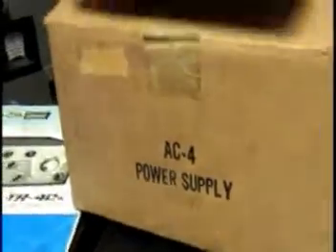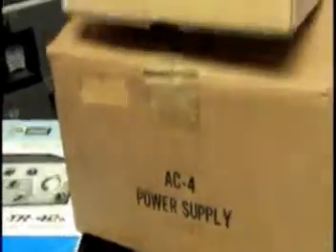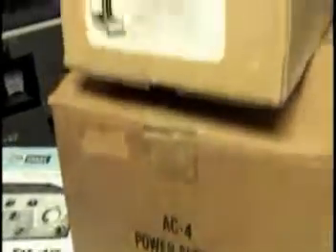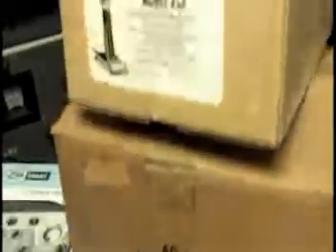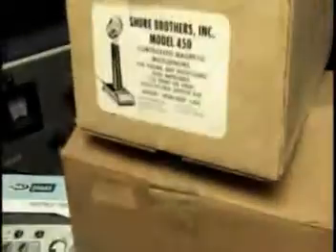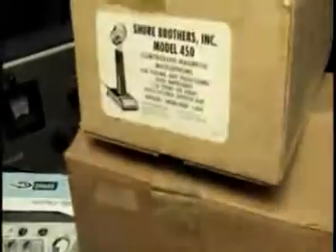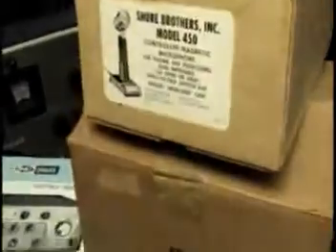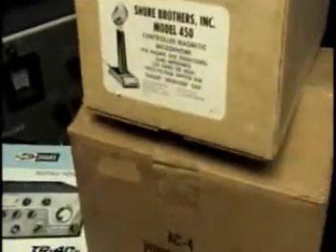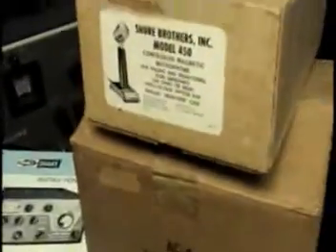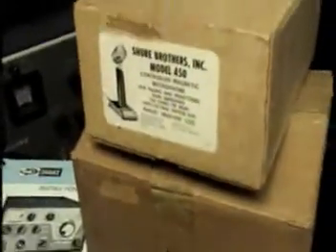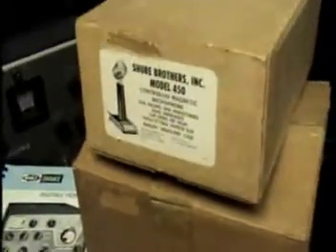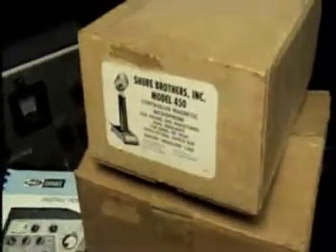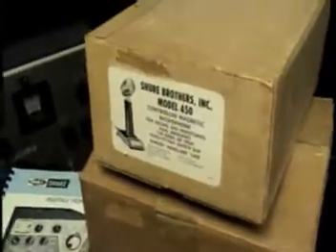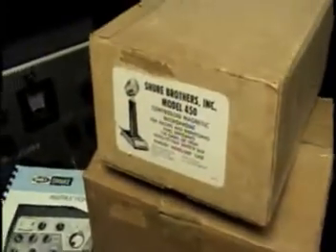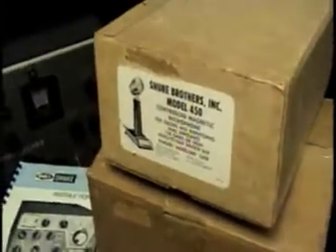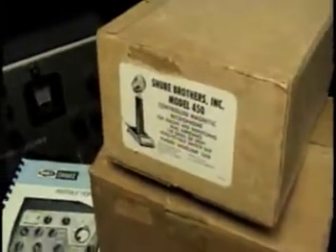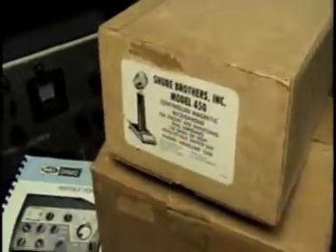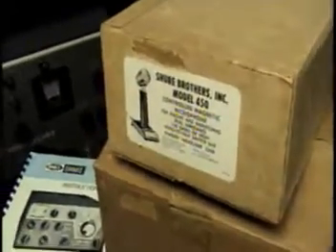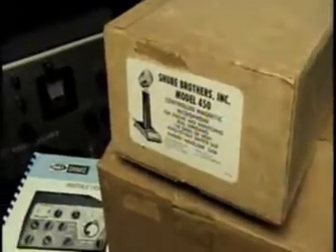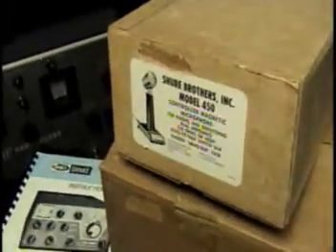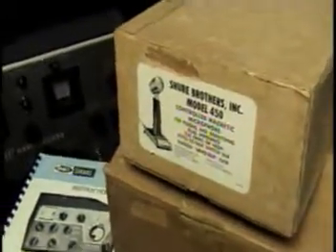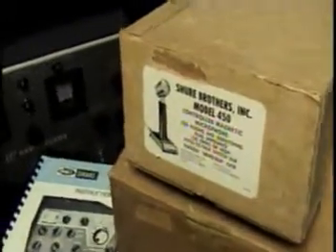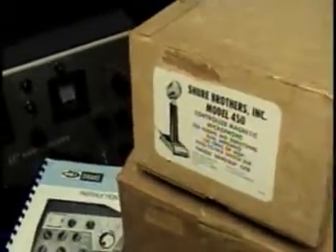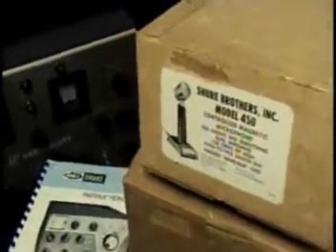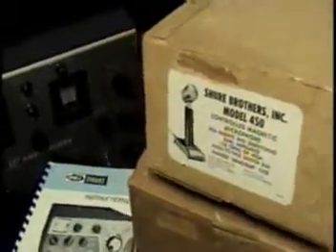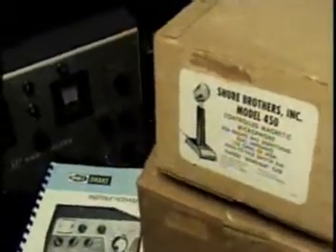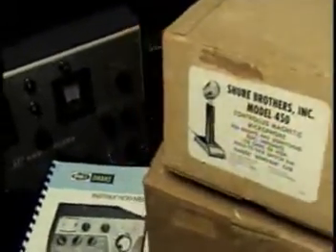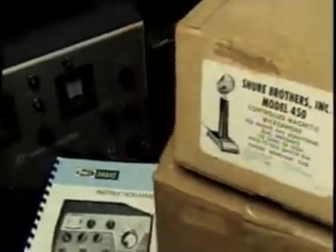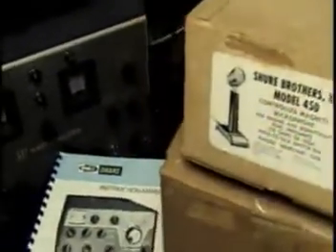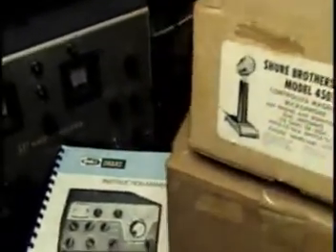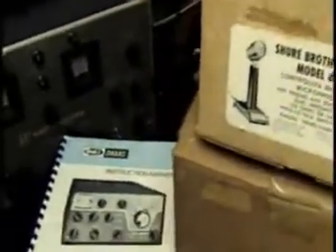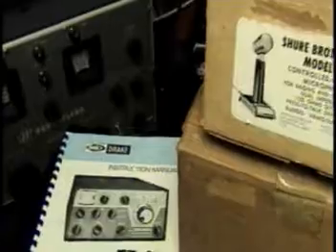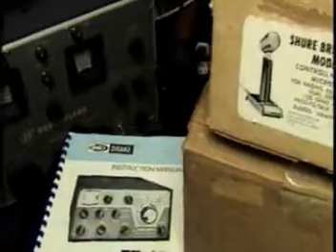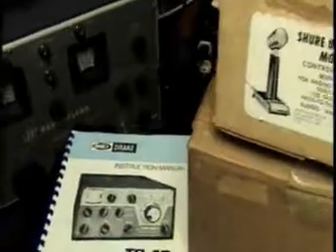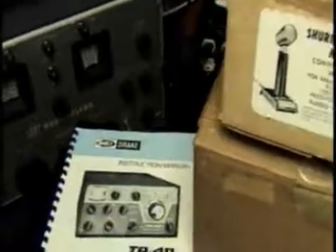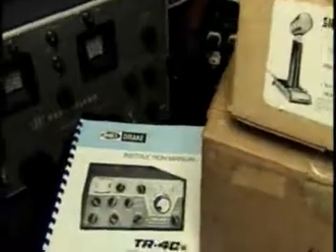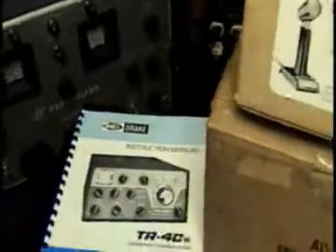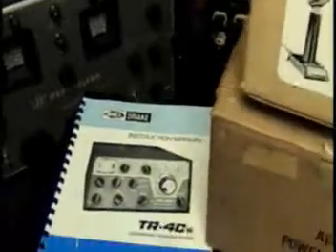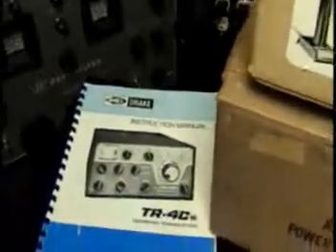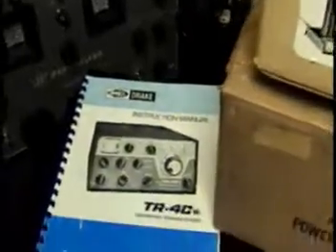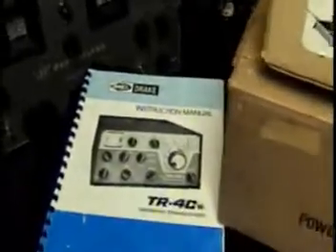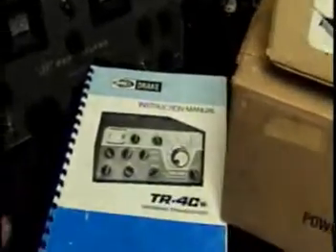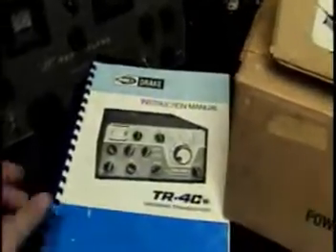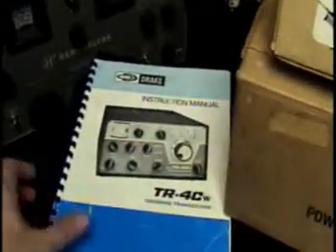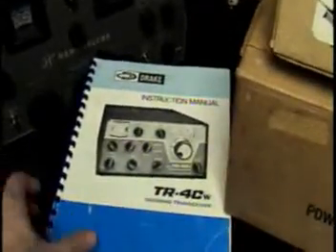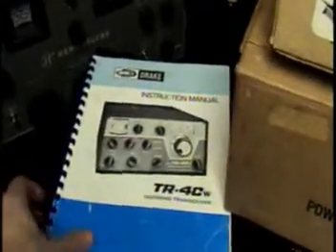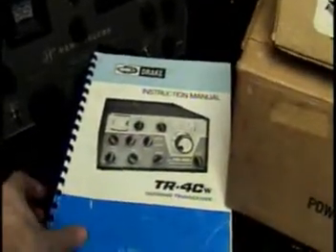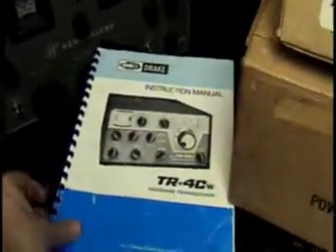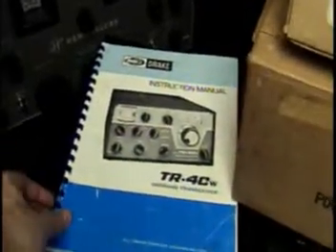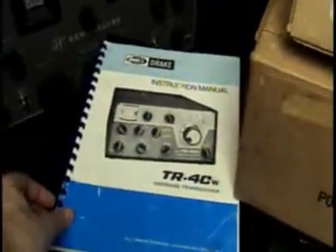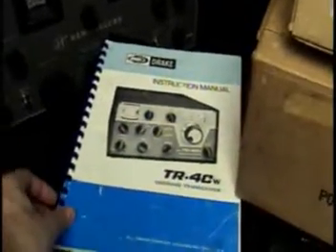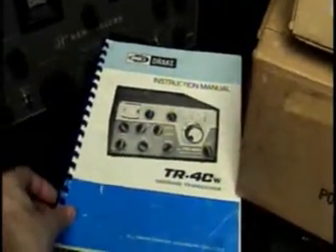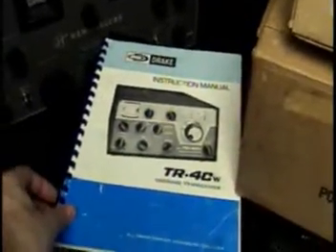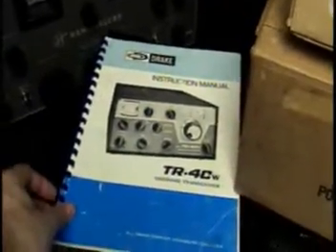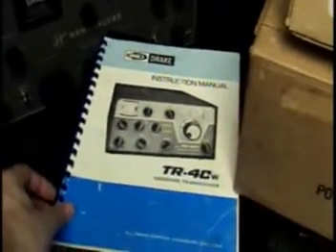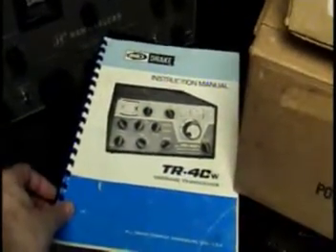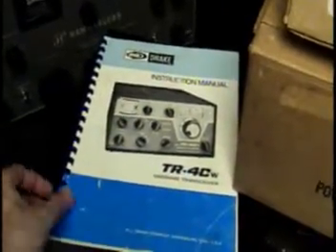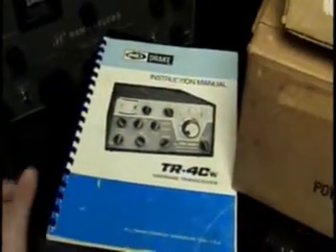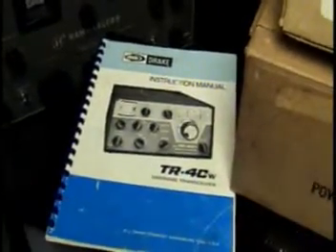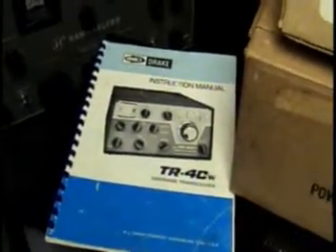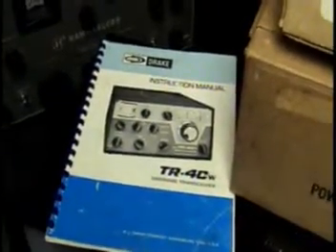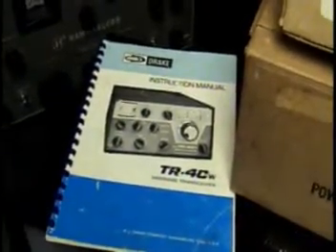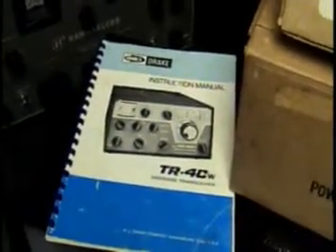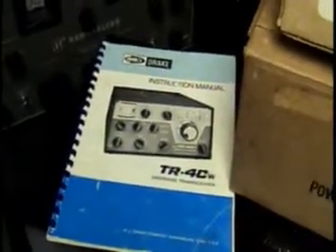There's the box for the power supply, there's the one for the microphone, and here is the original manual that came with the rig.